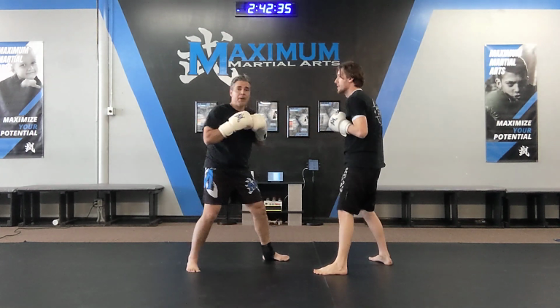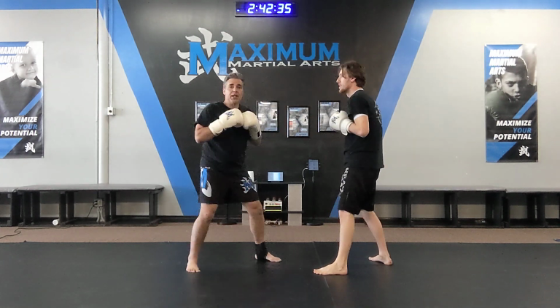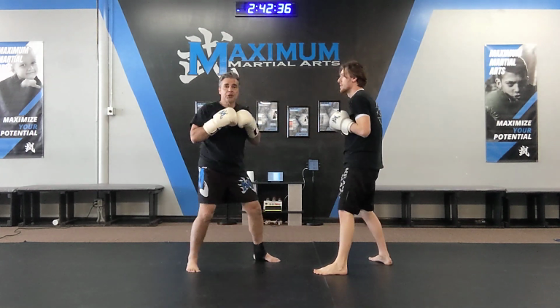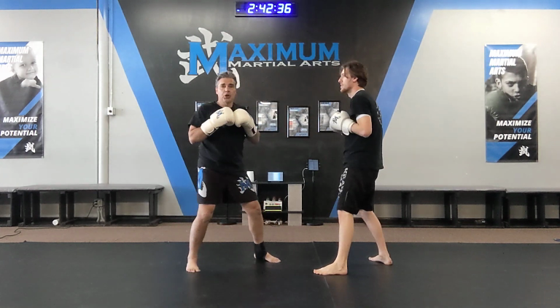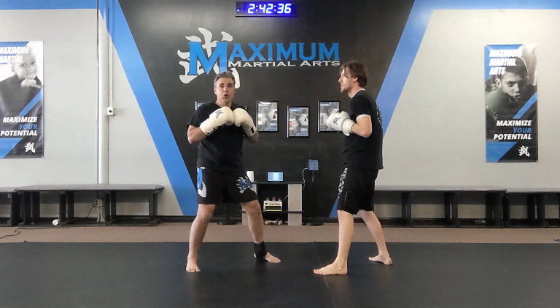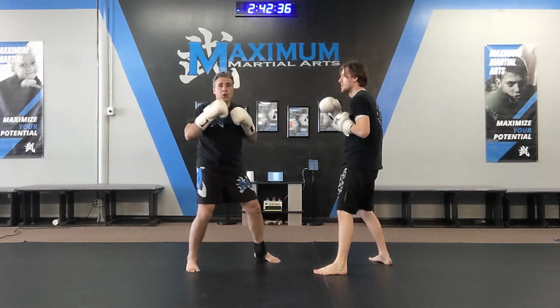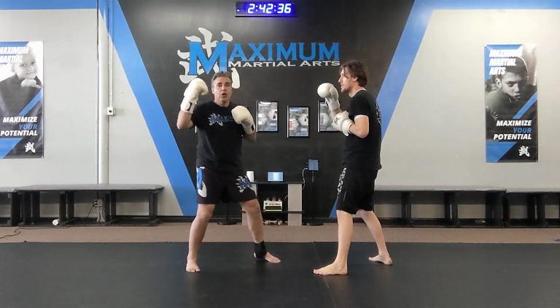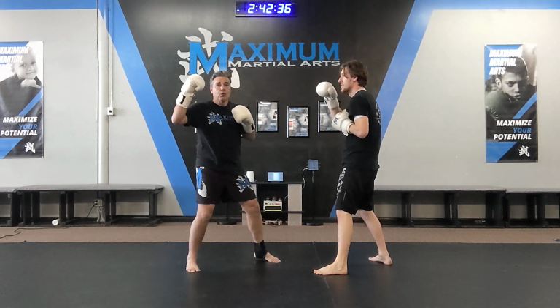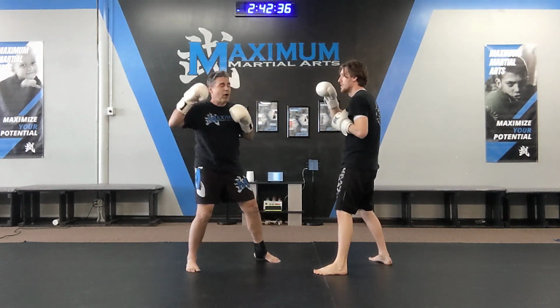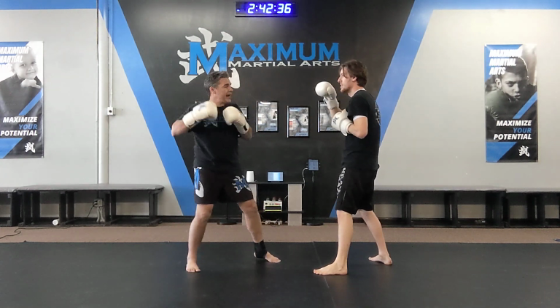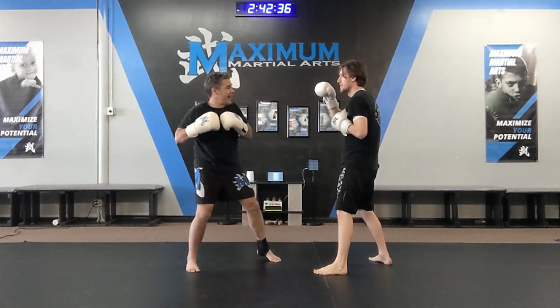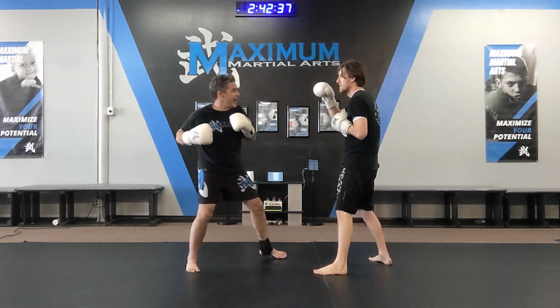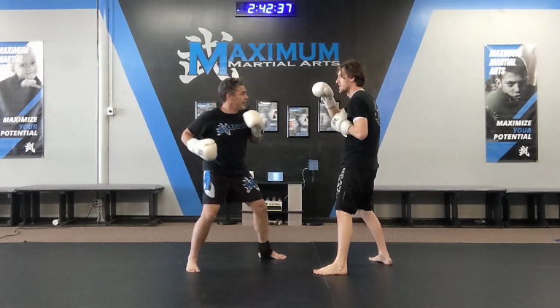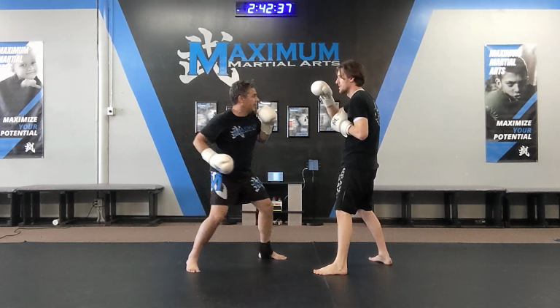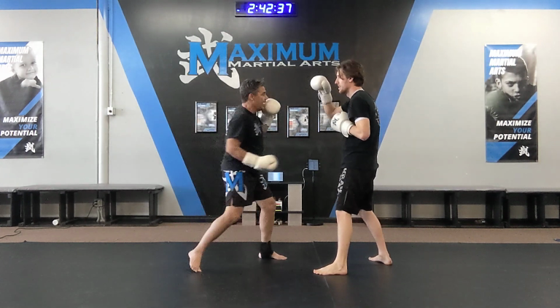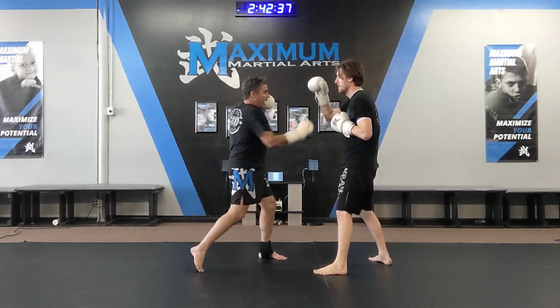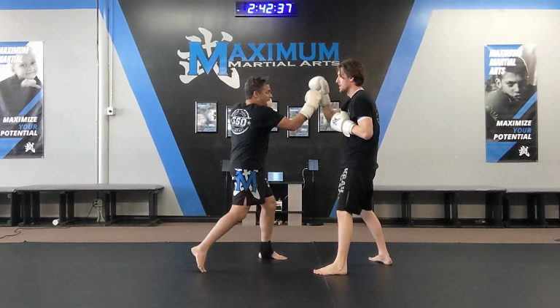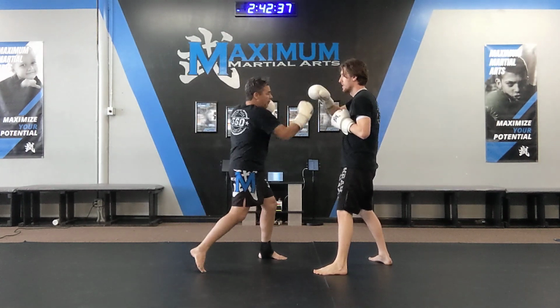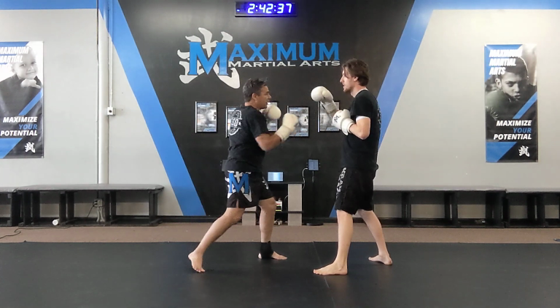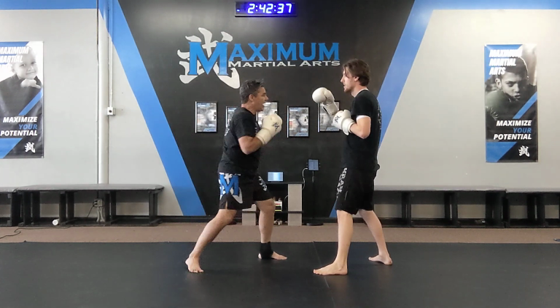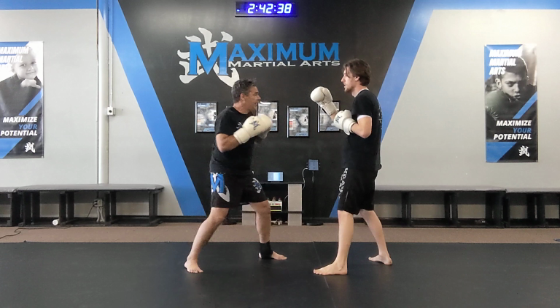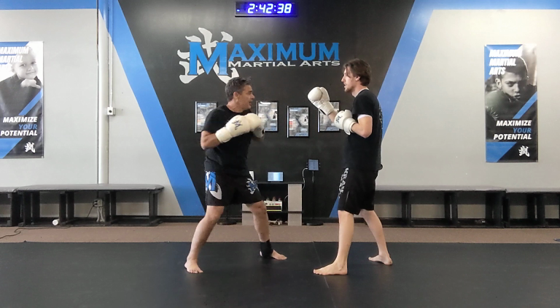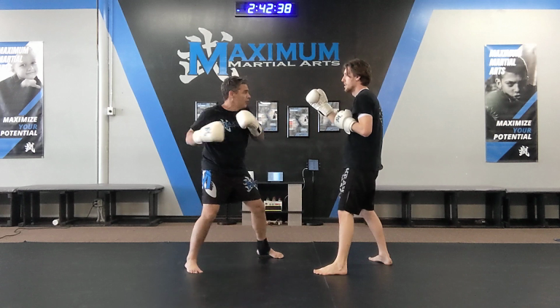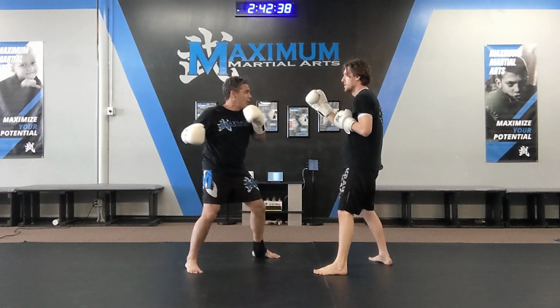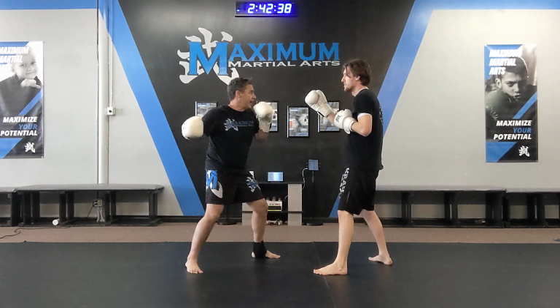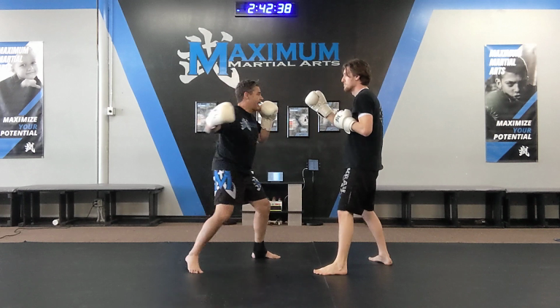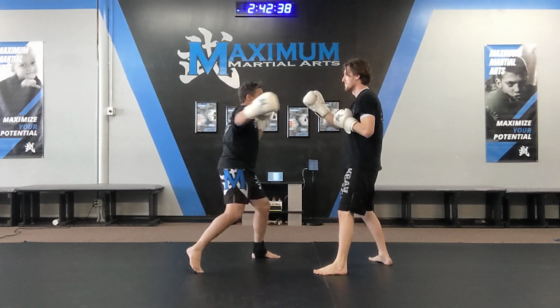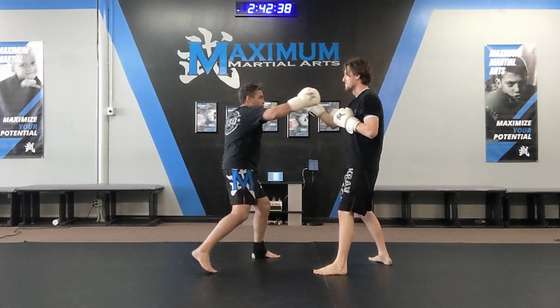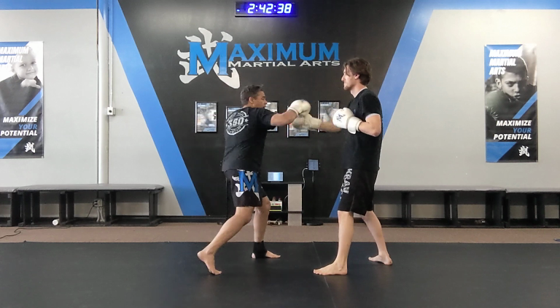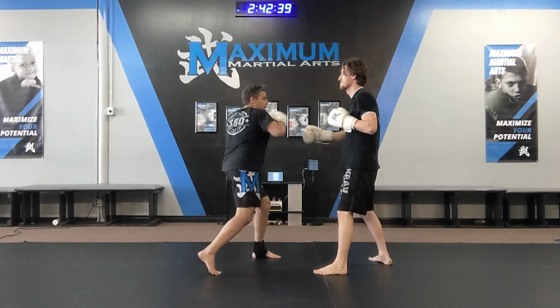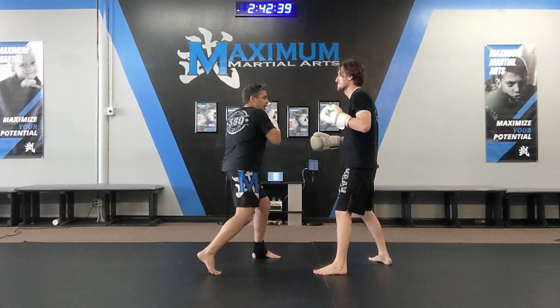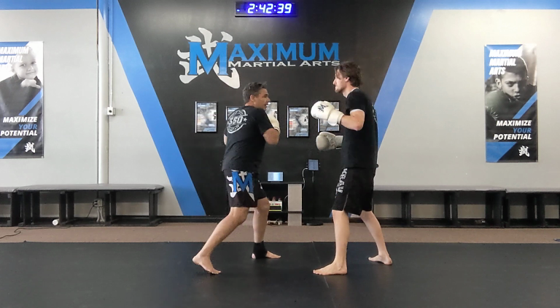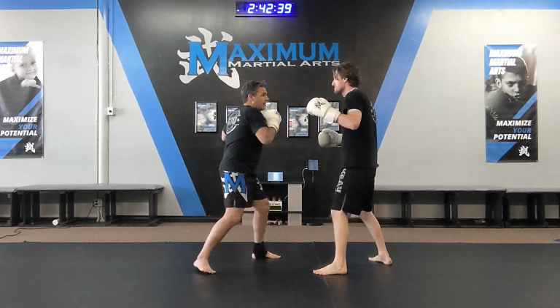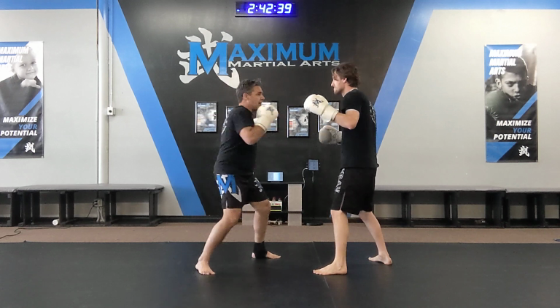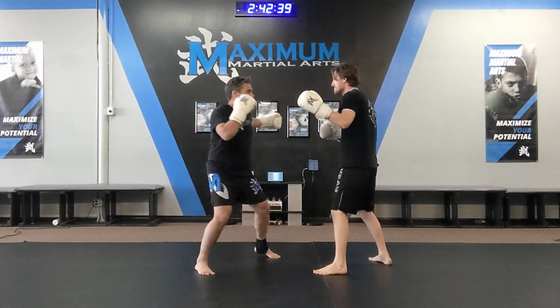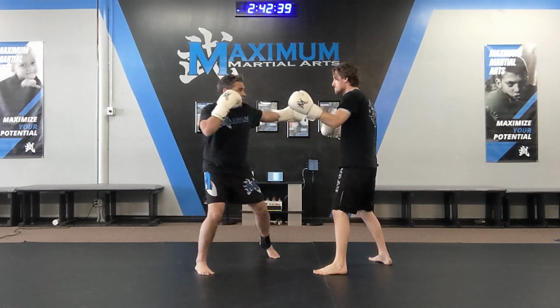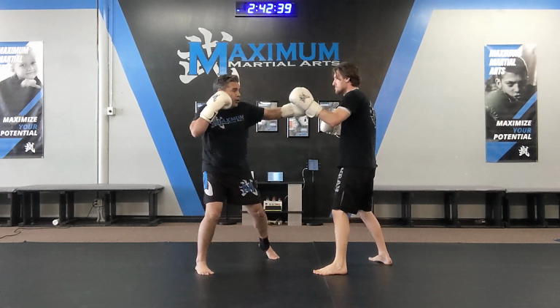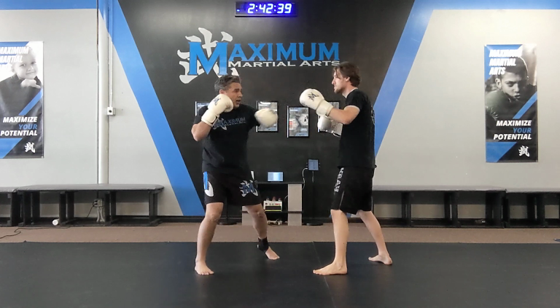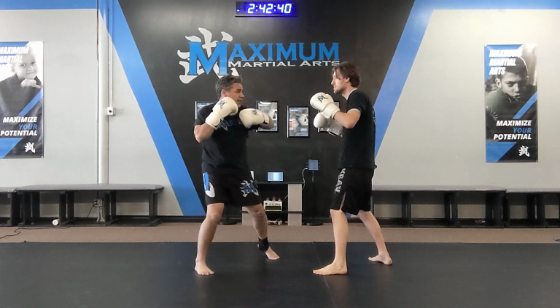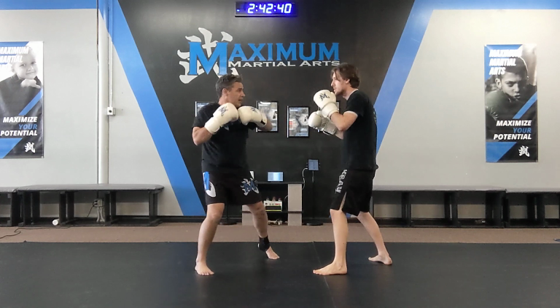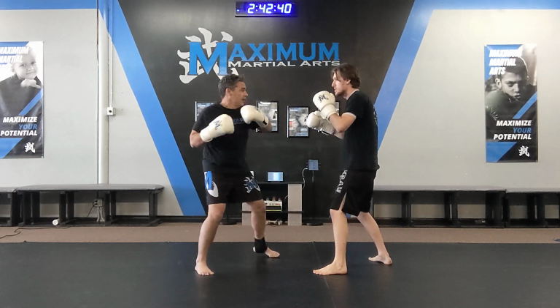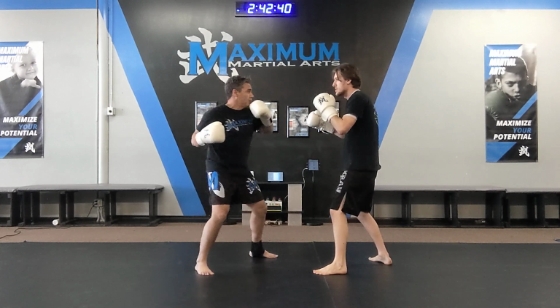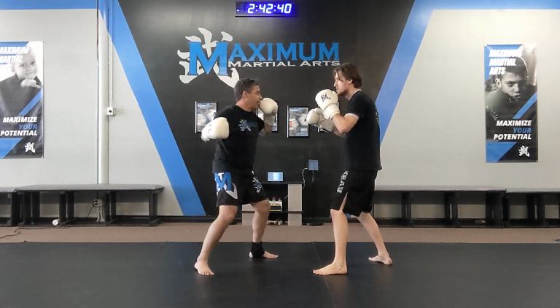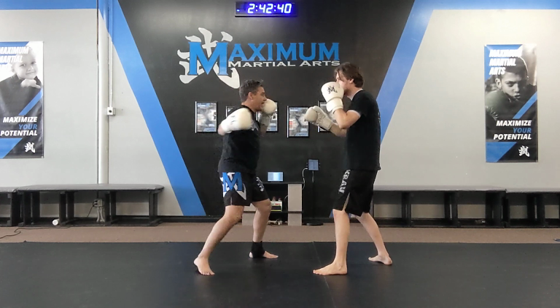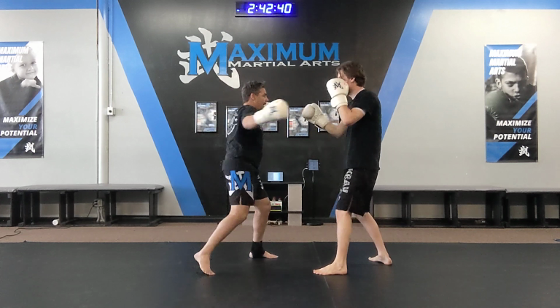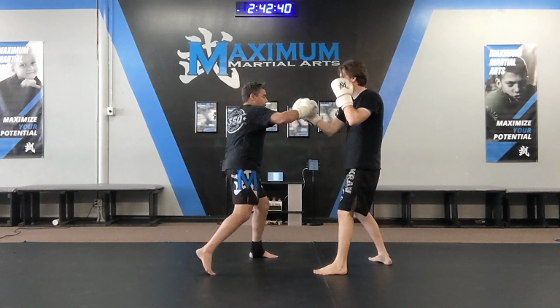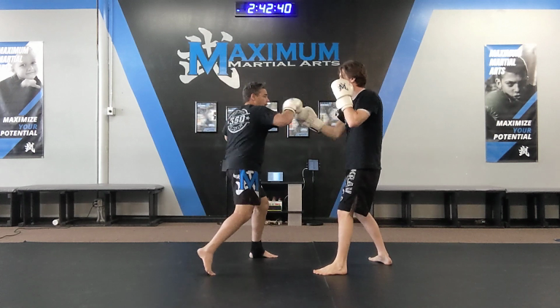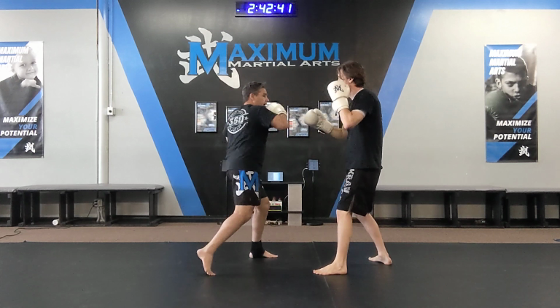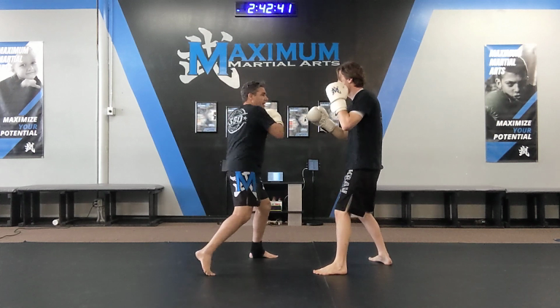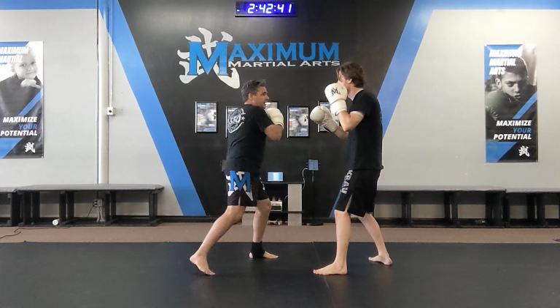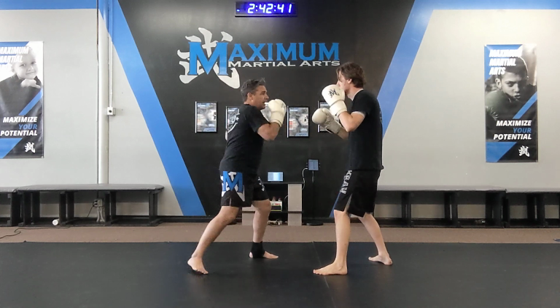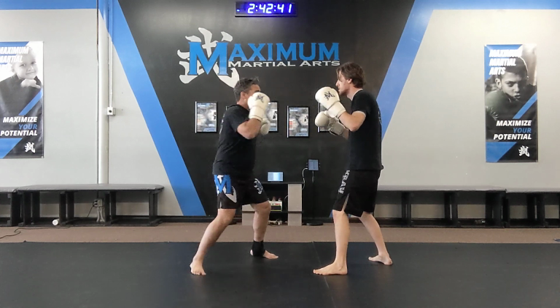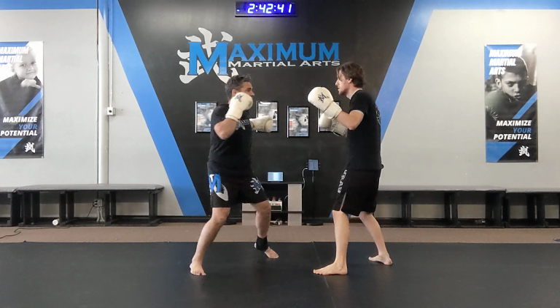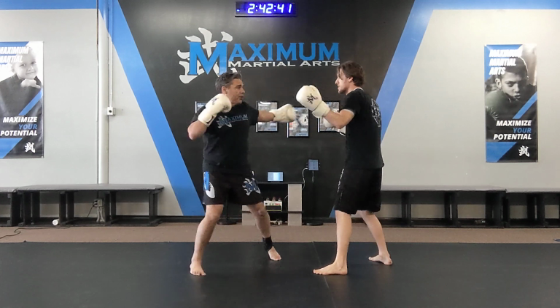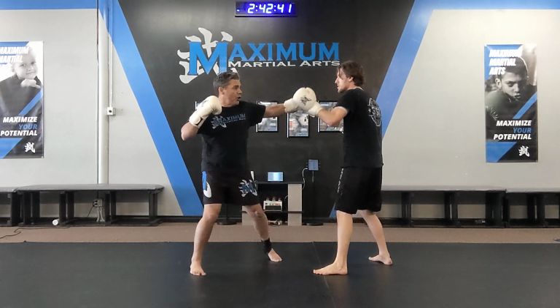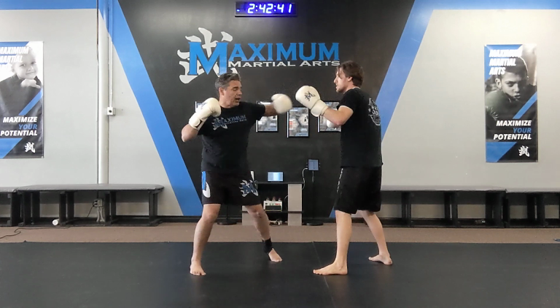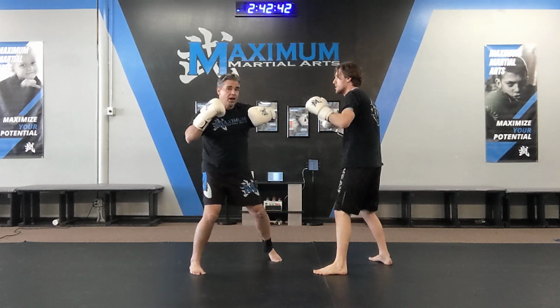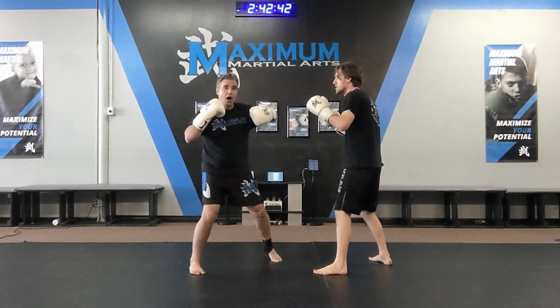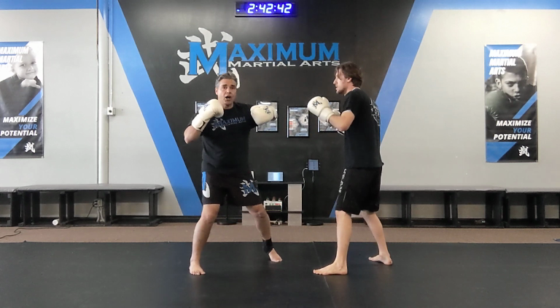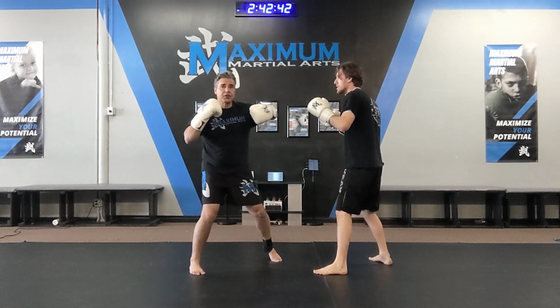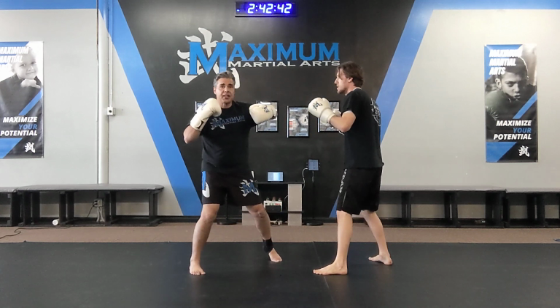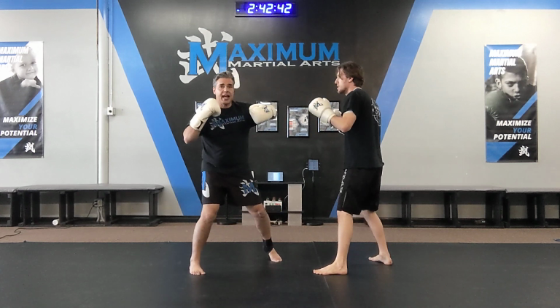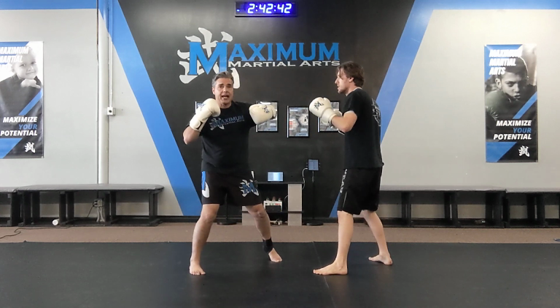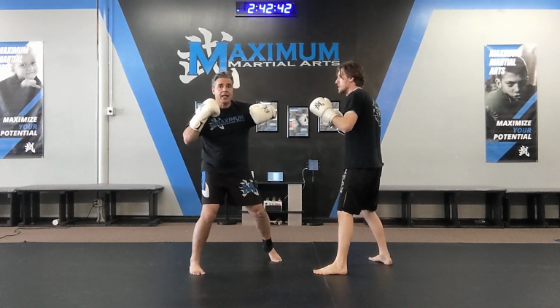Part two: right hand uppercut, right hand hook, left hand hook, right hand hook, left hand hook — all to the head.